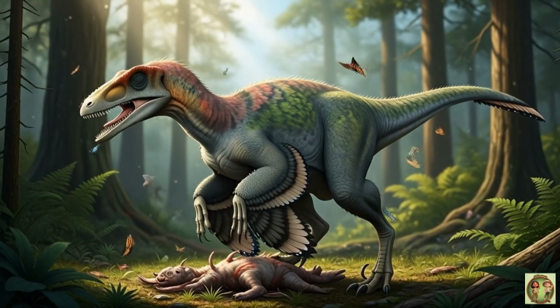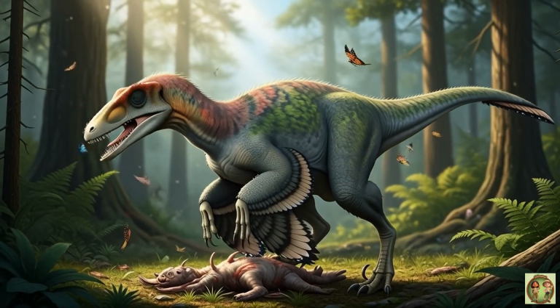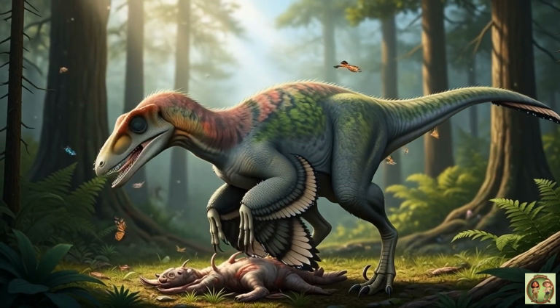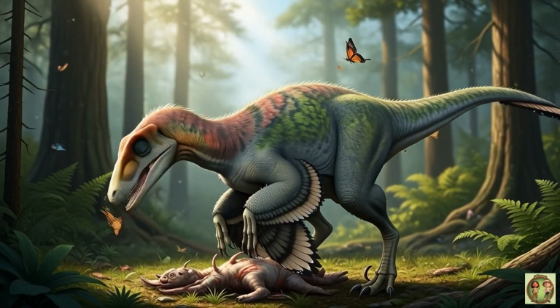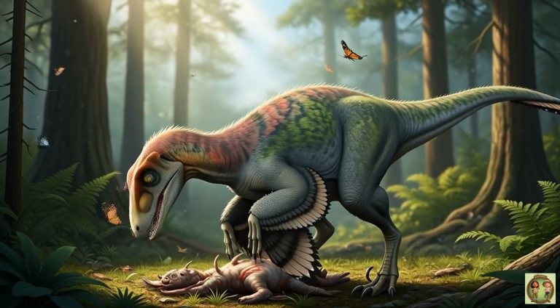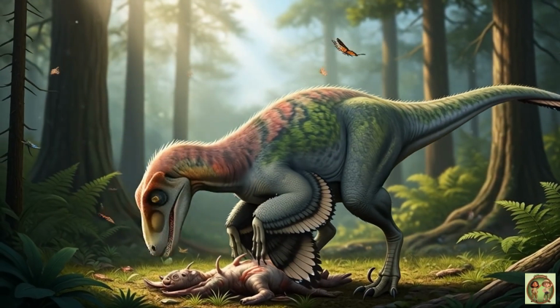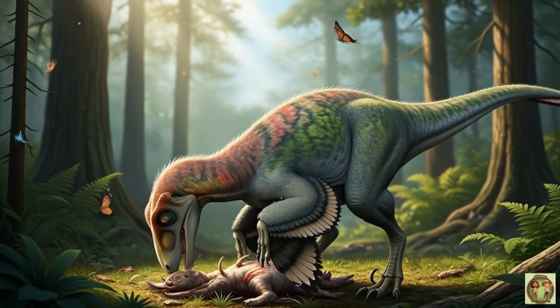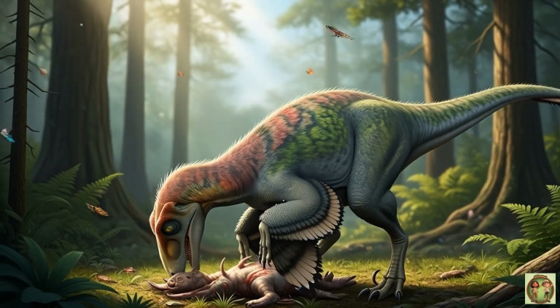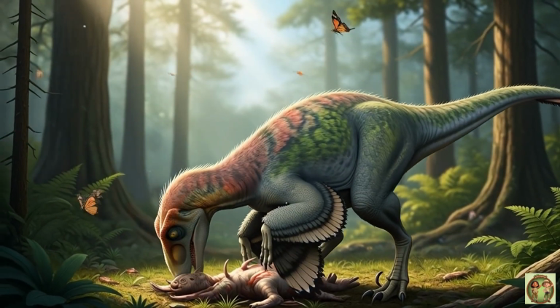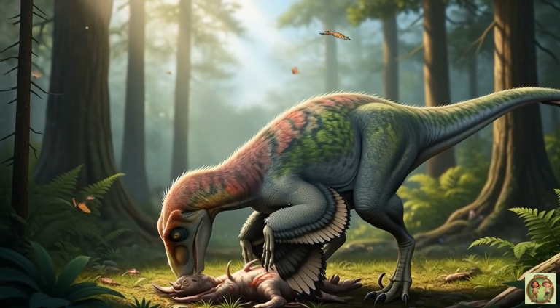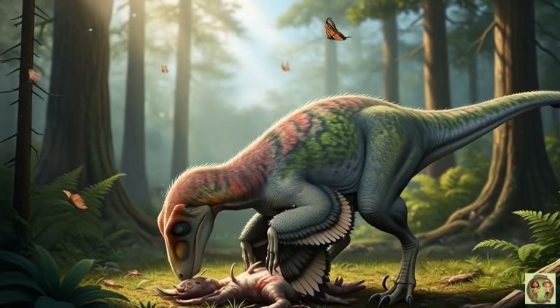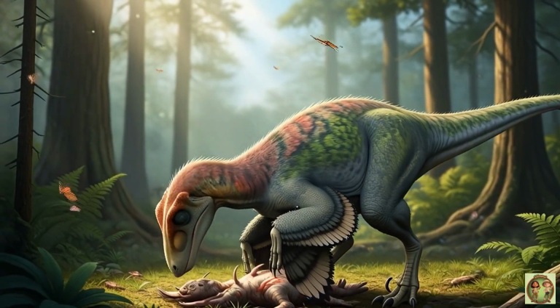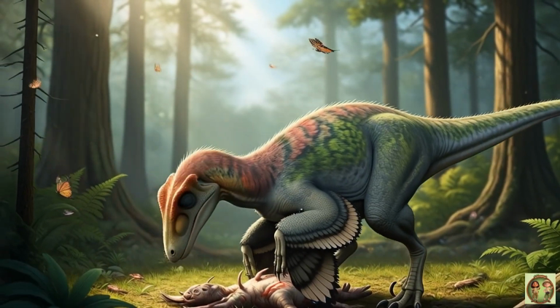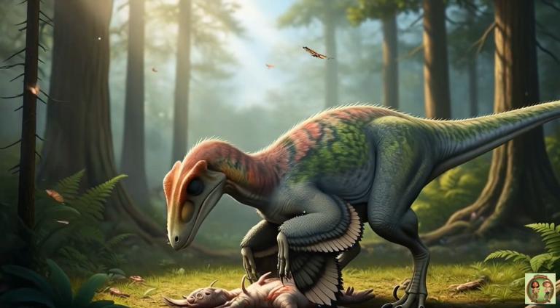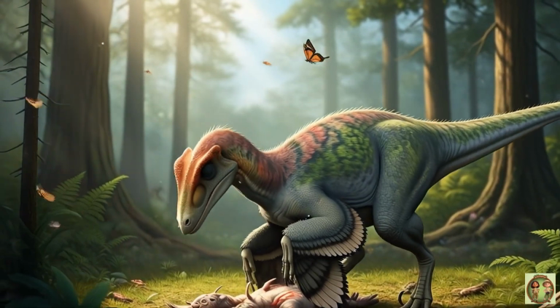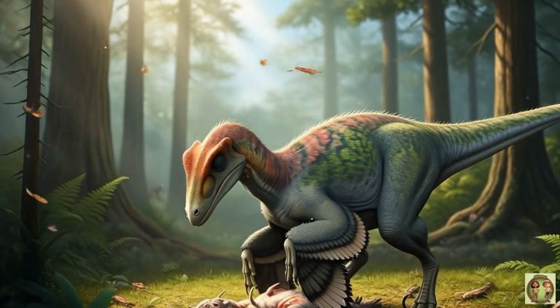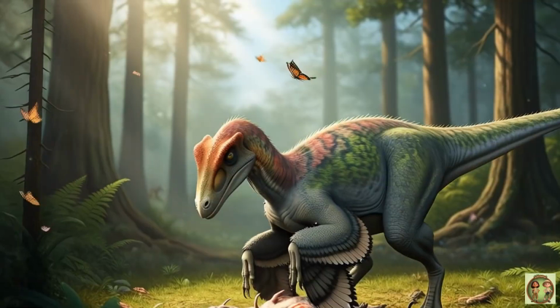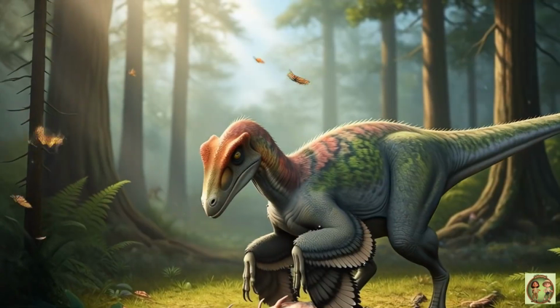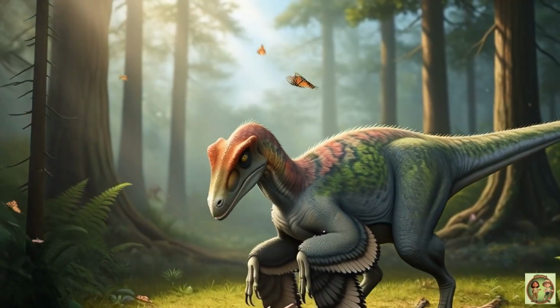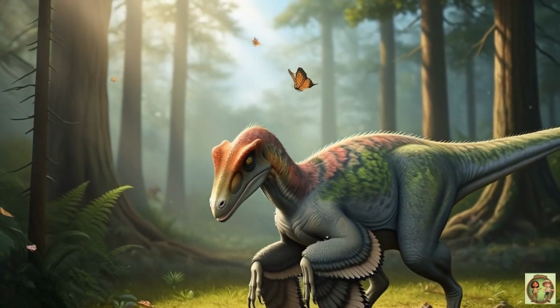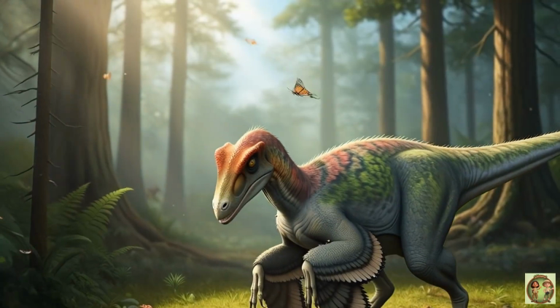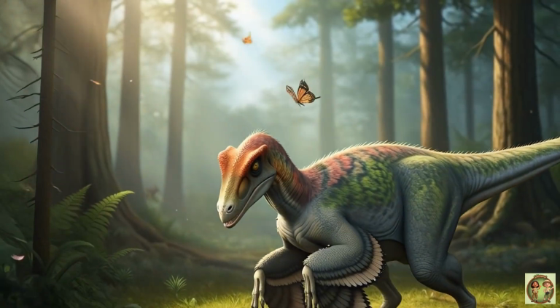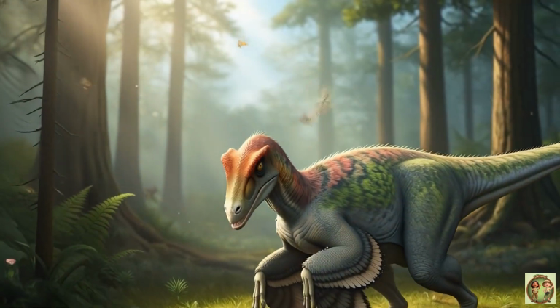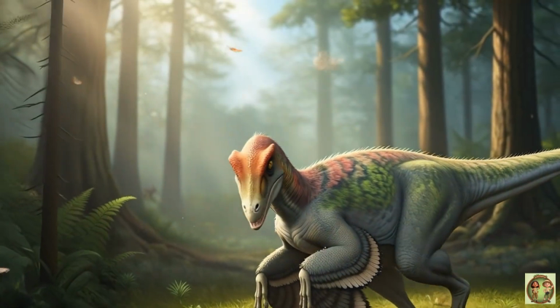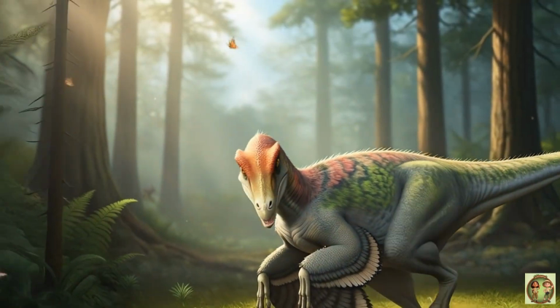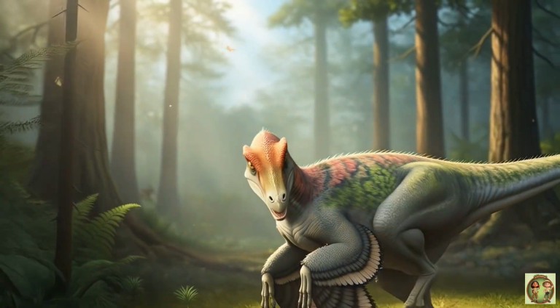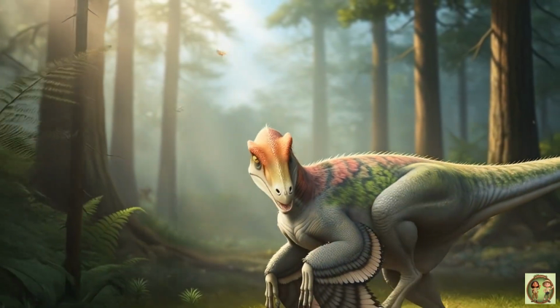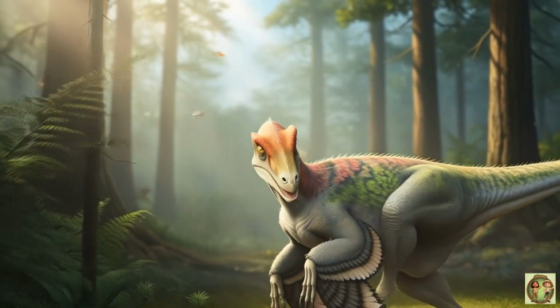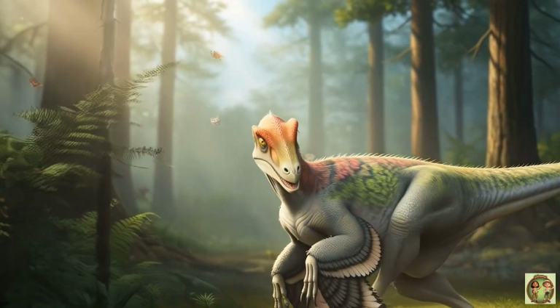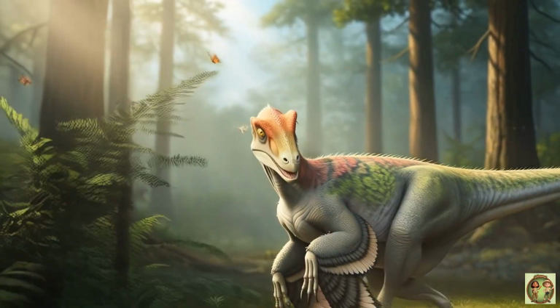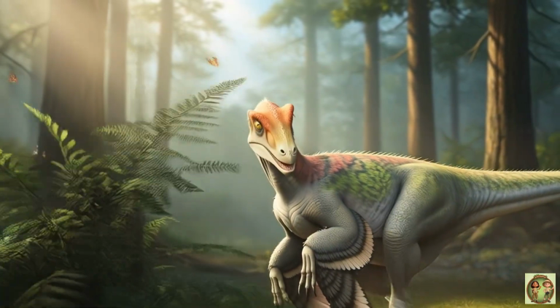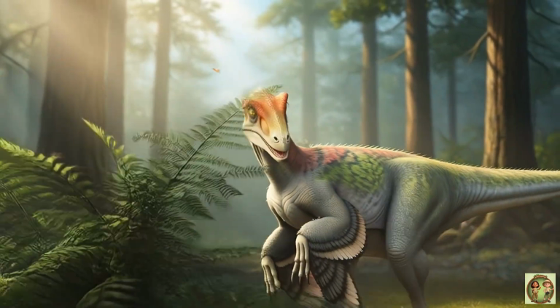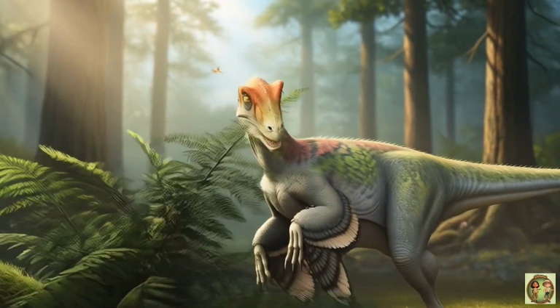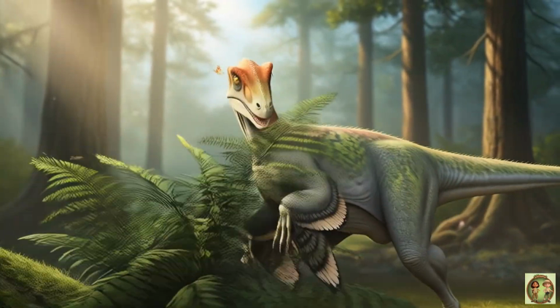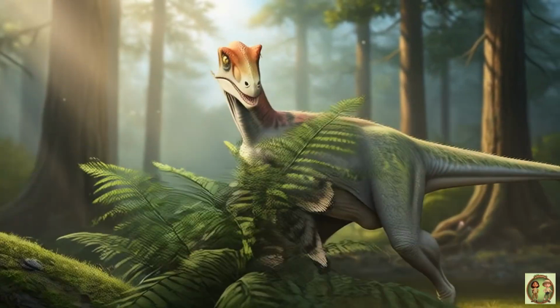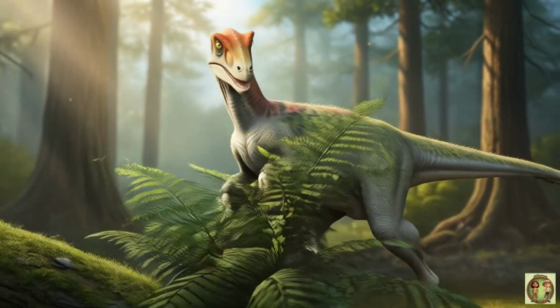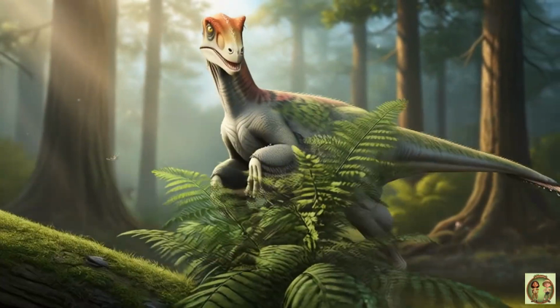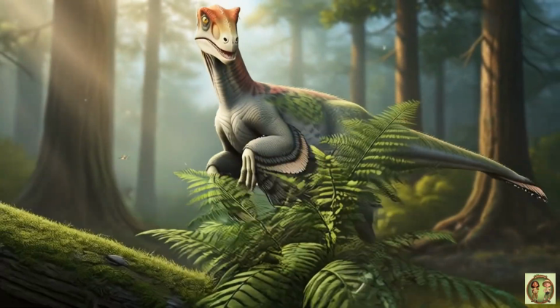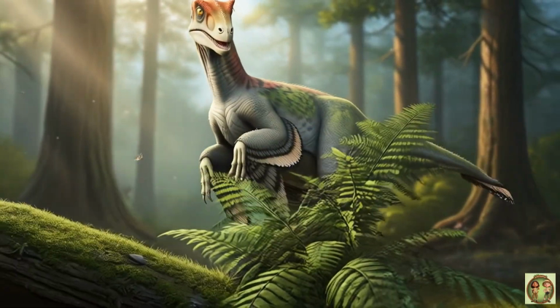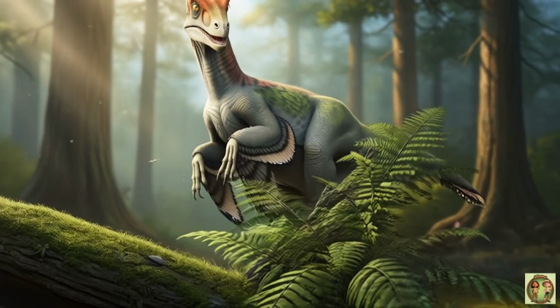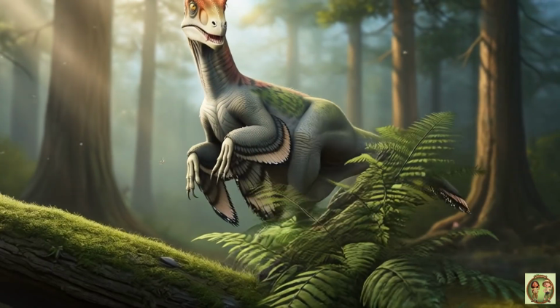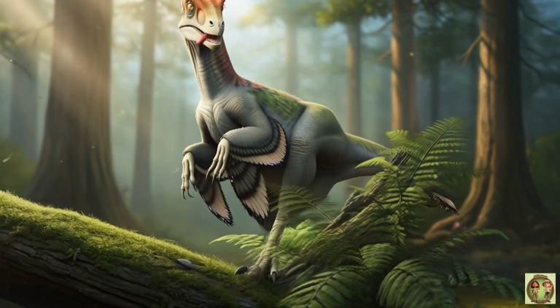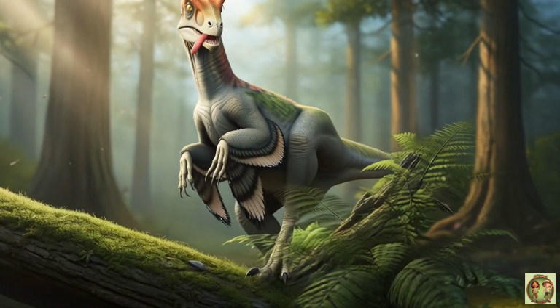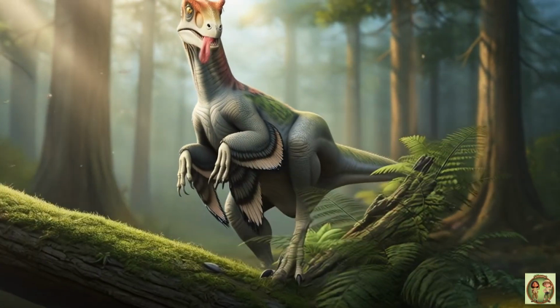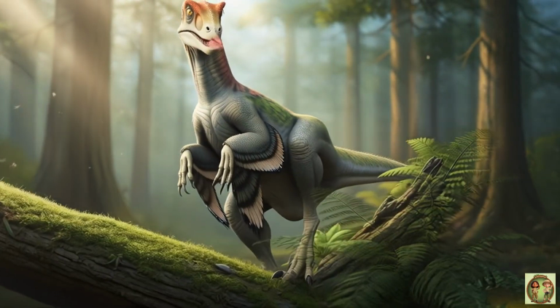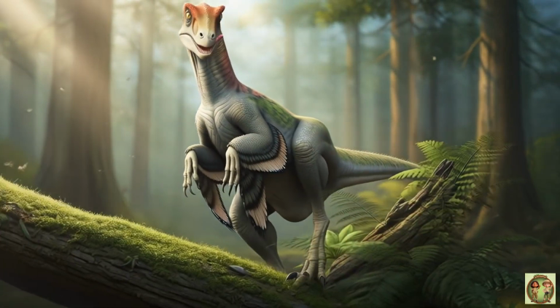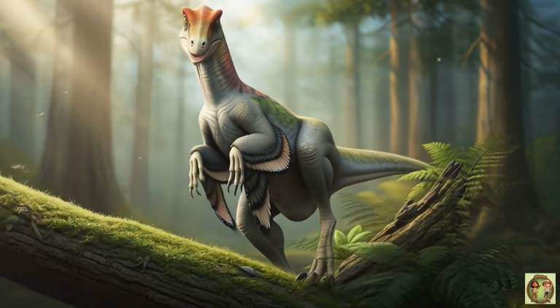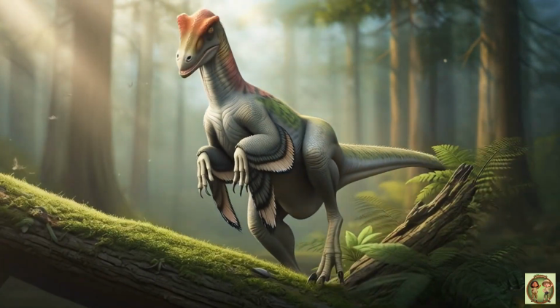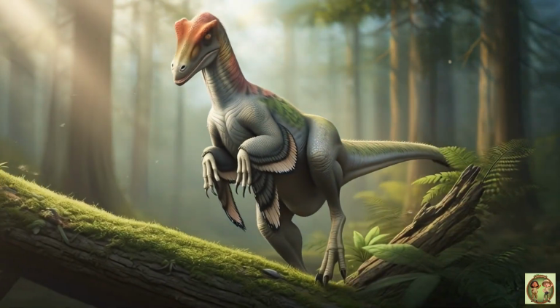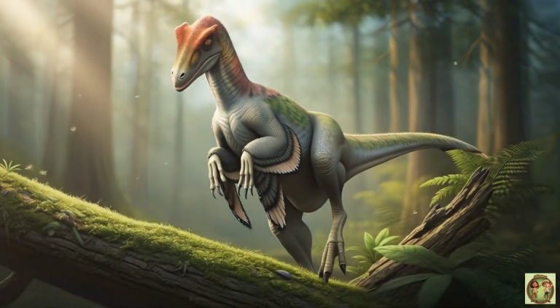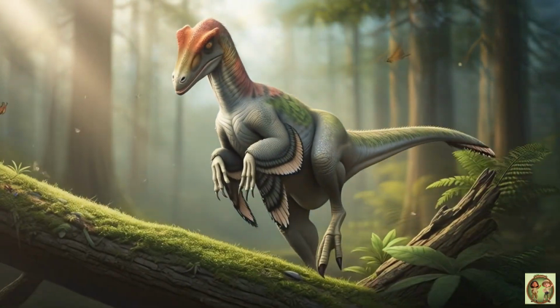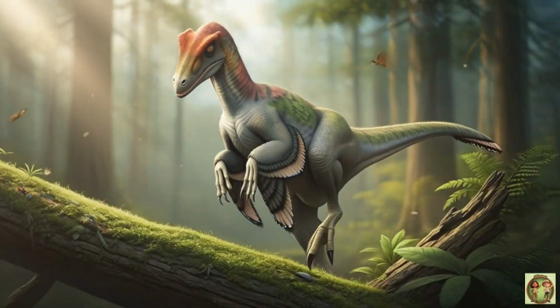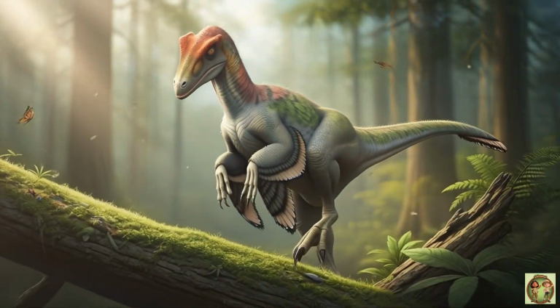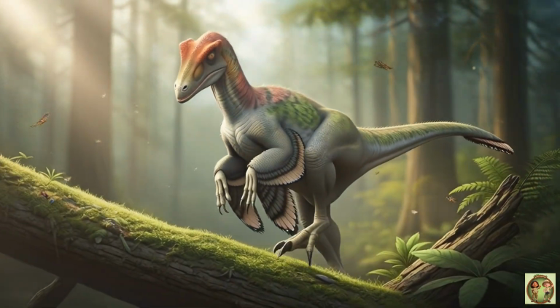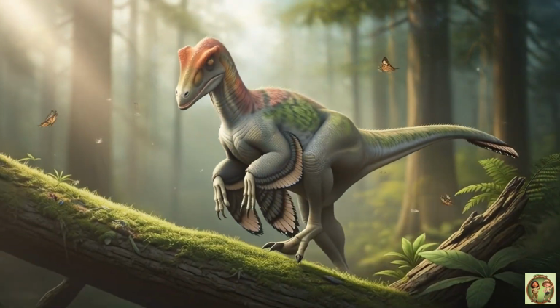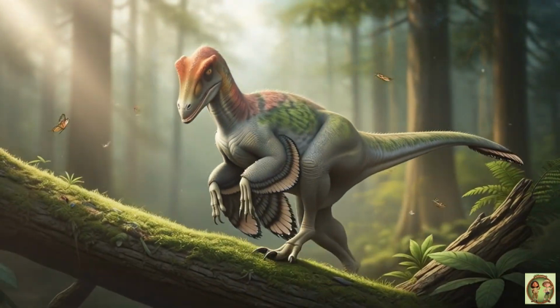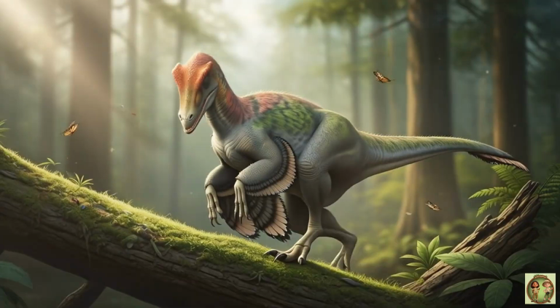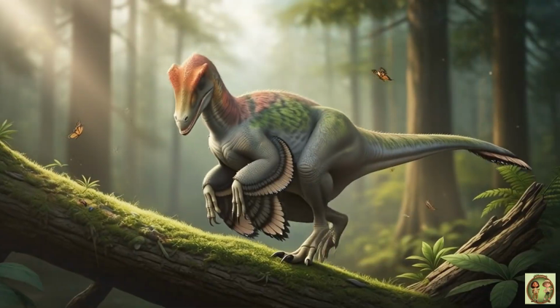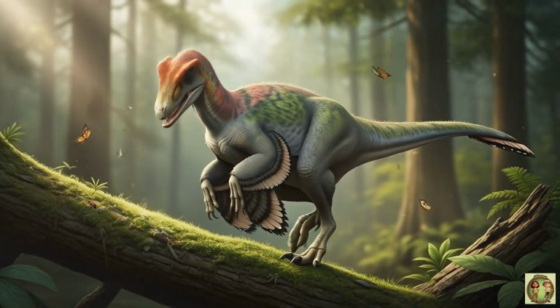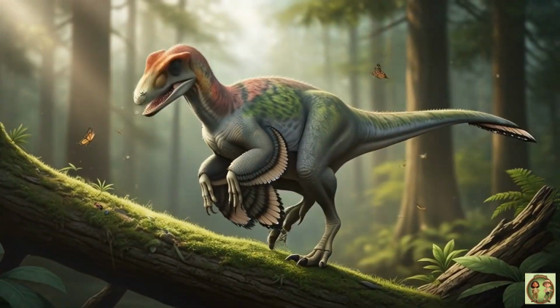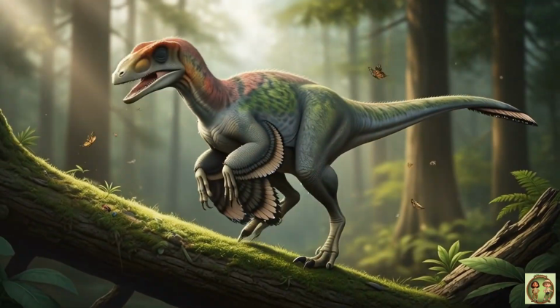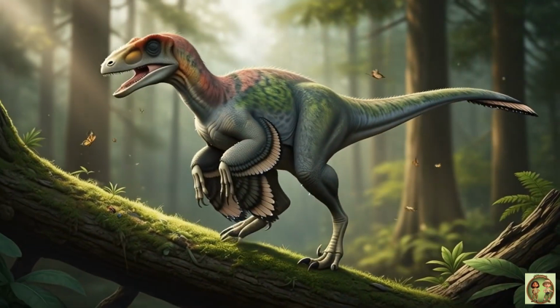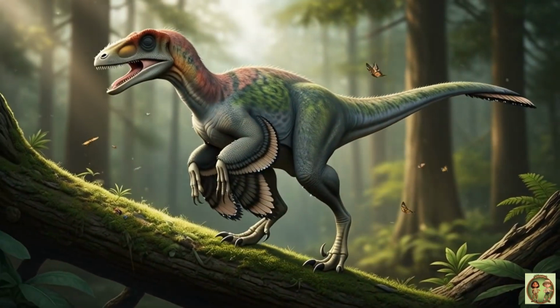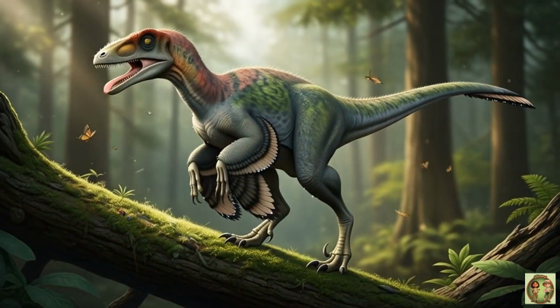Deinonychus was a meat eater. It loved big plant eaters for dinner! Don't worry, it's full now!